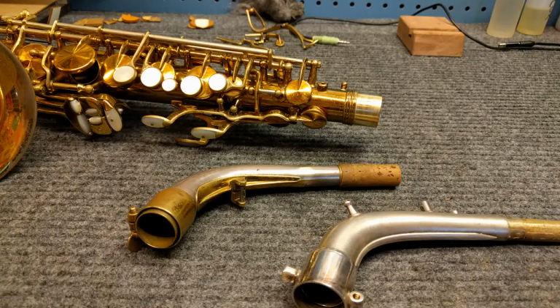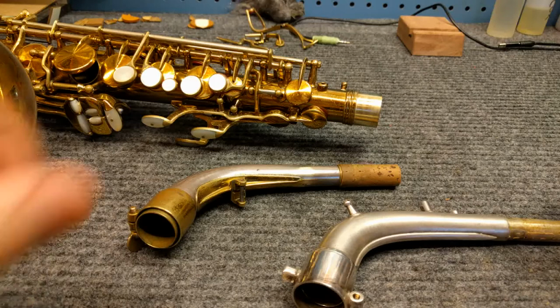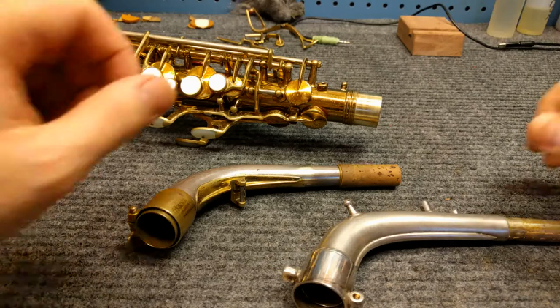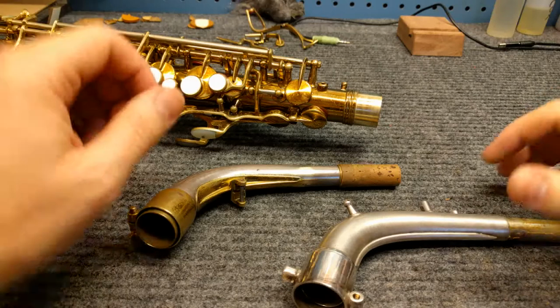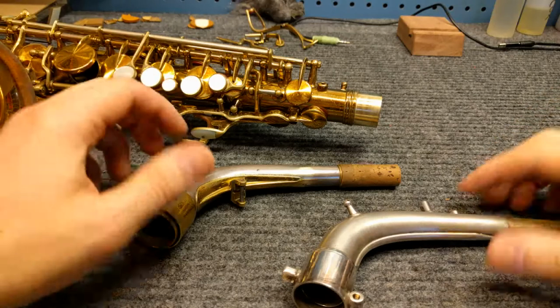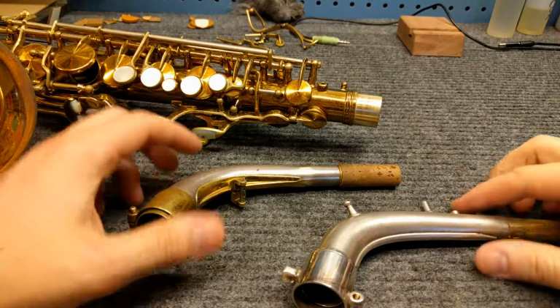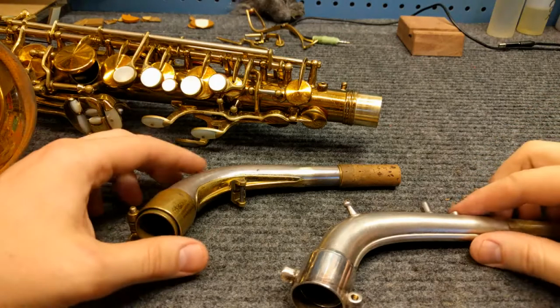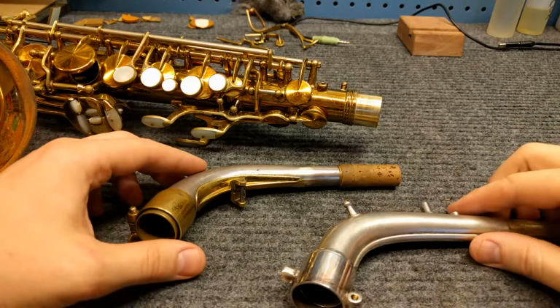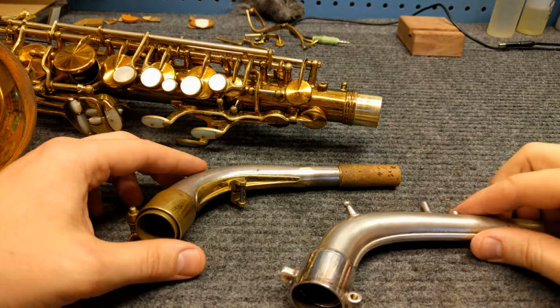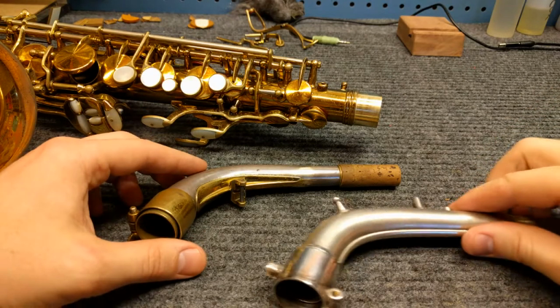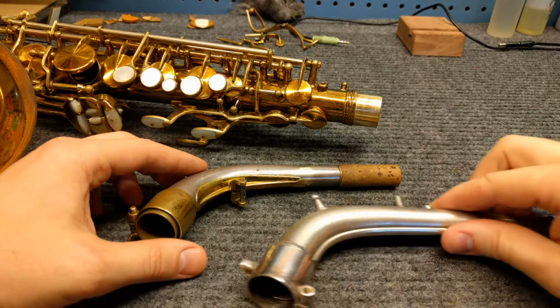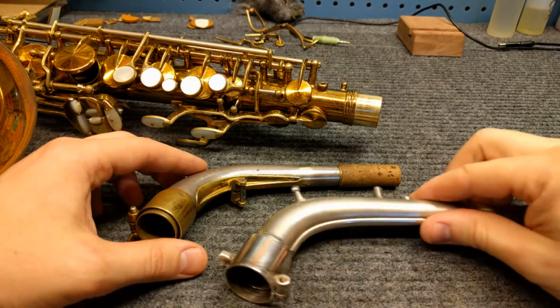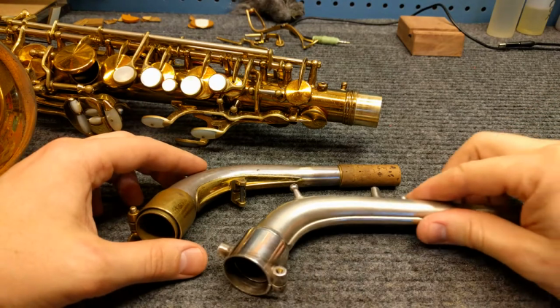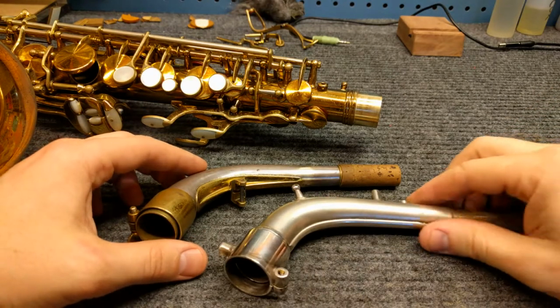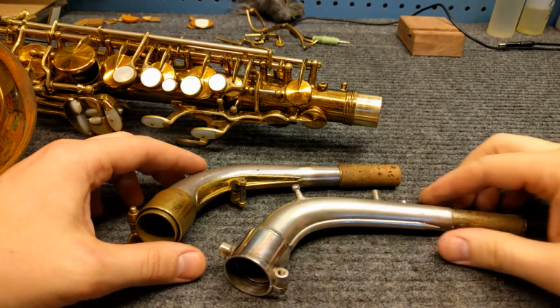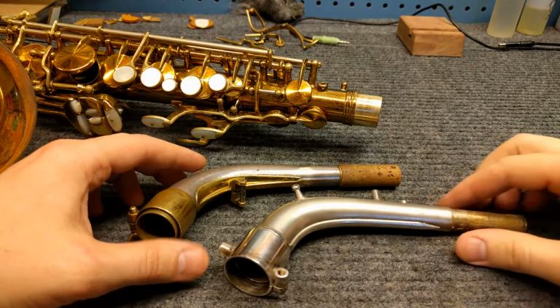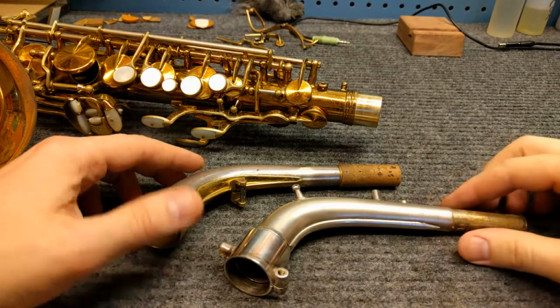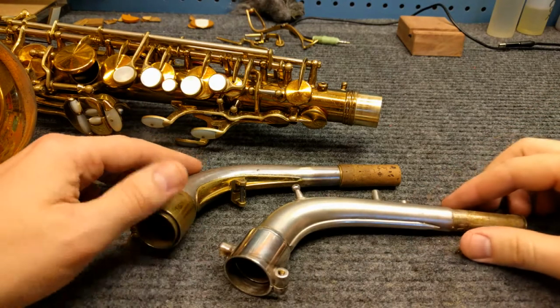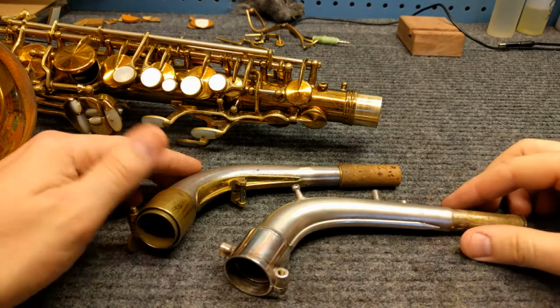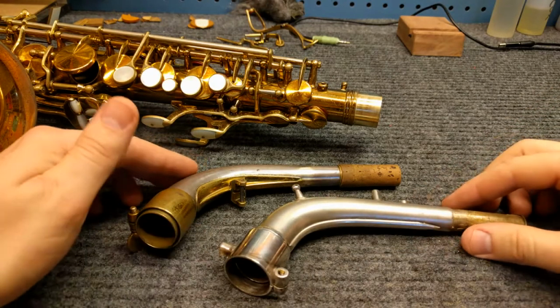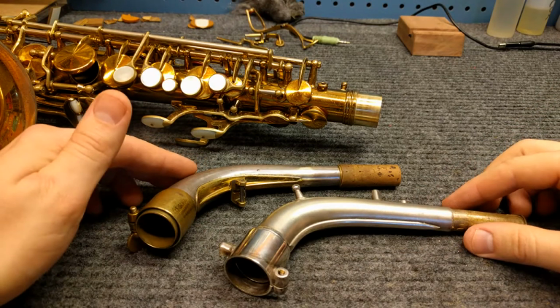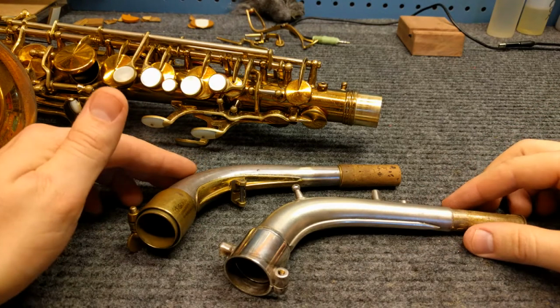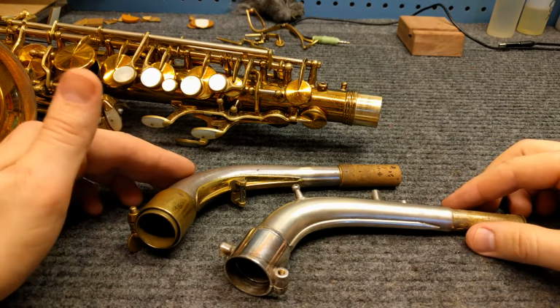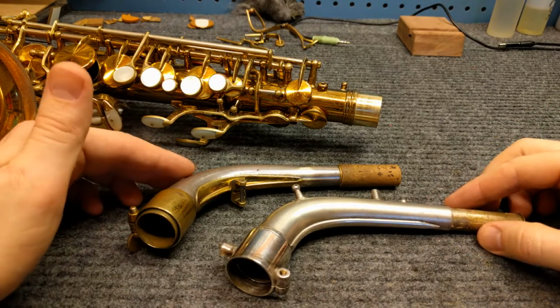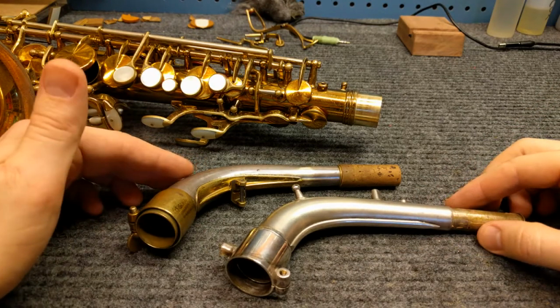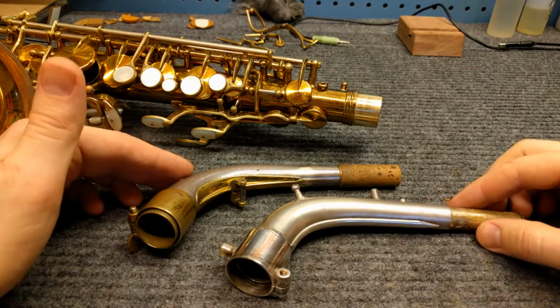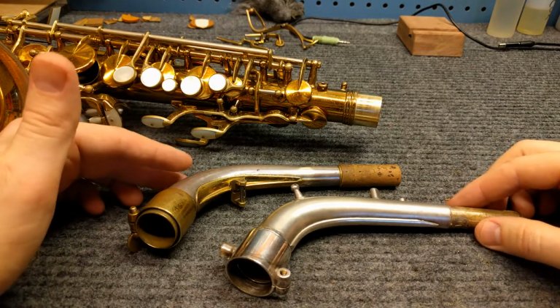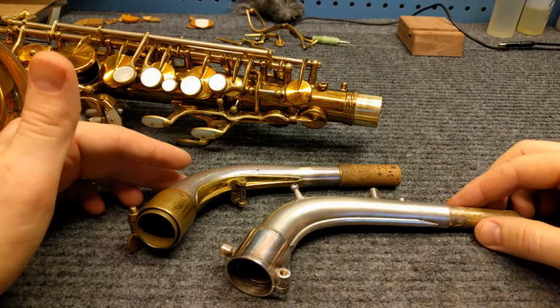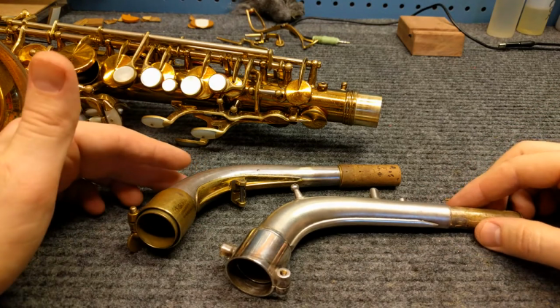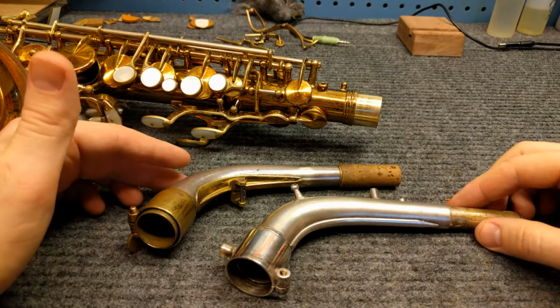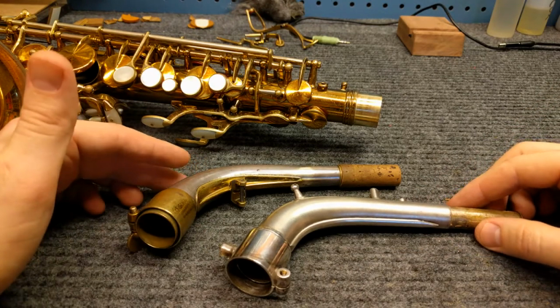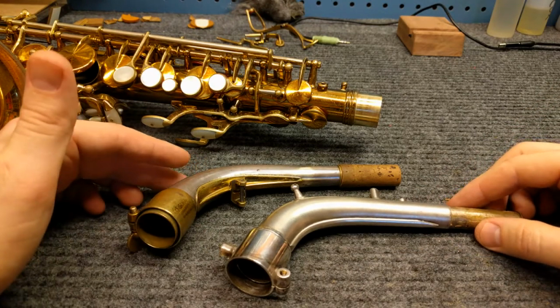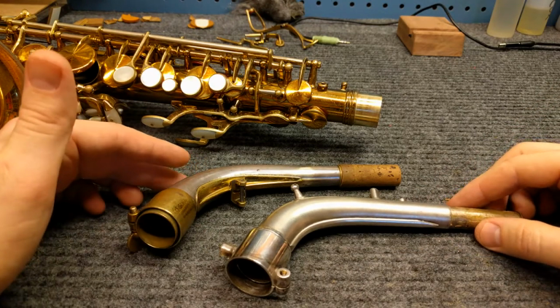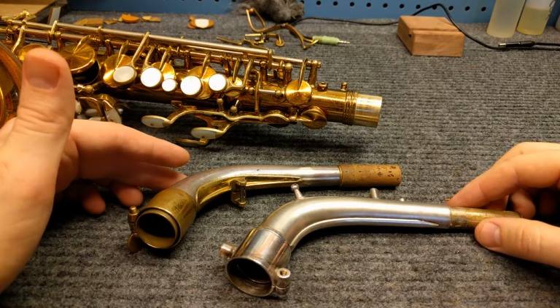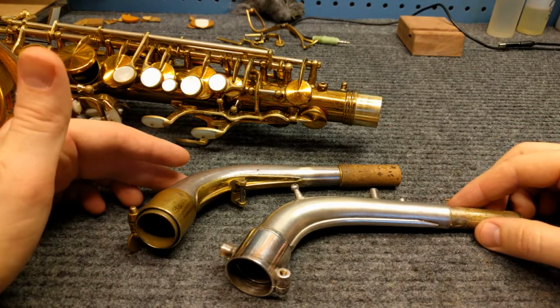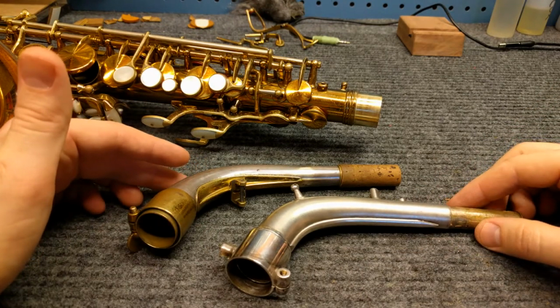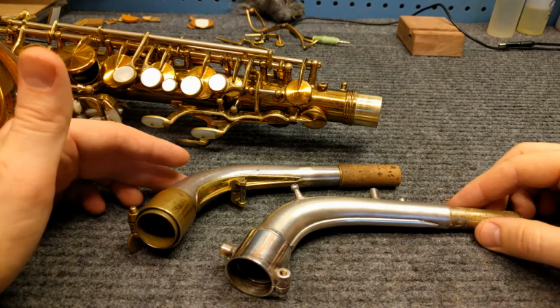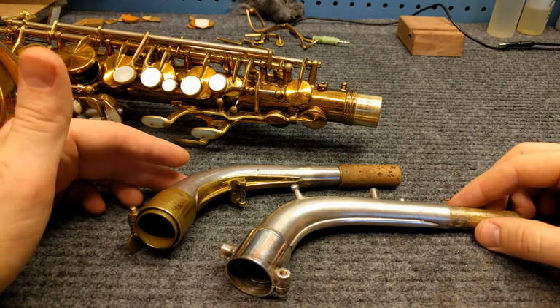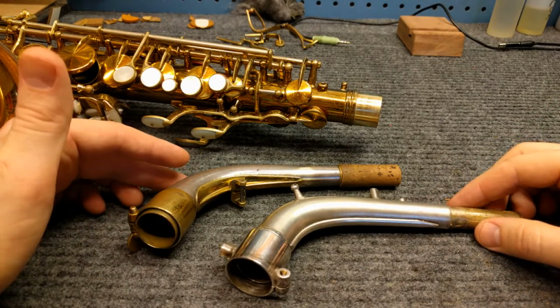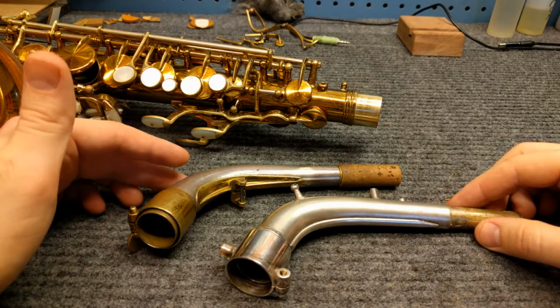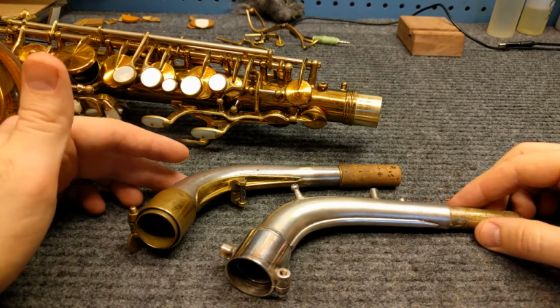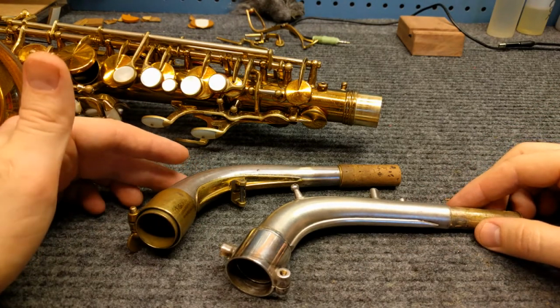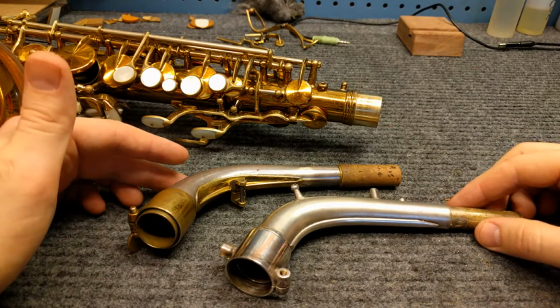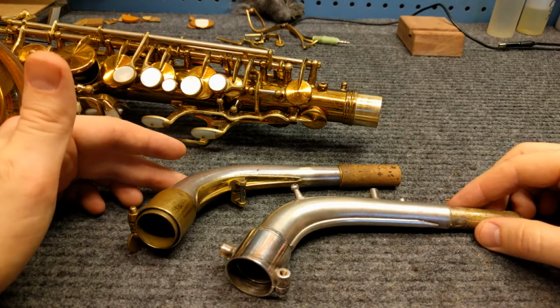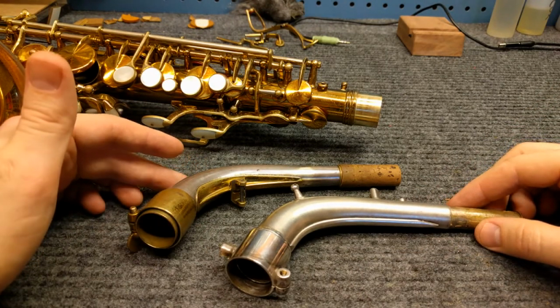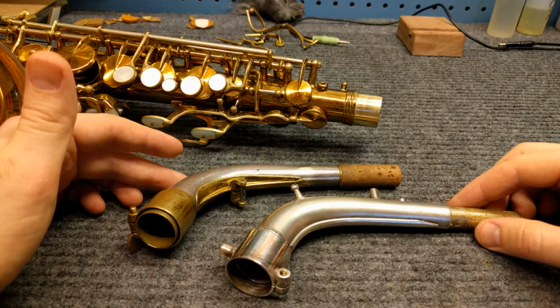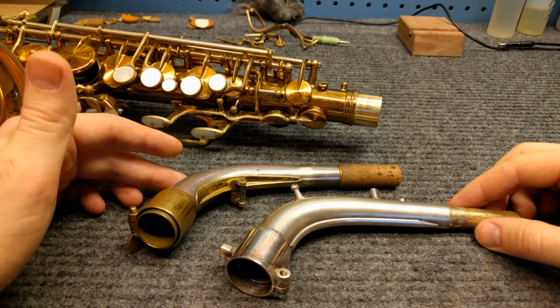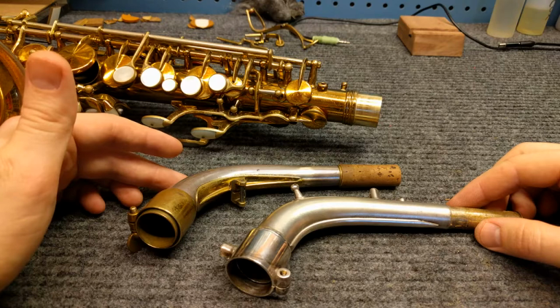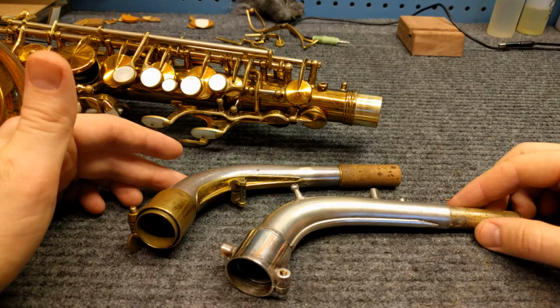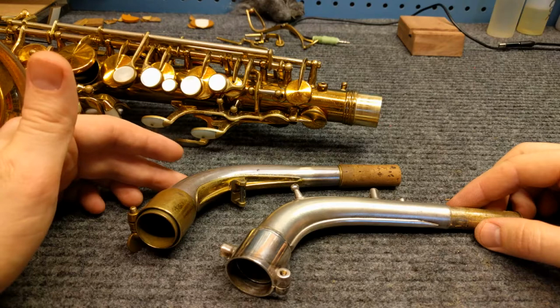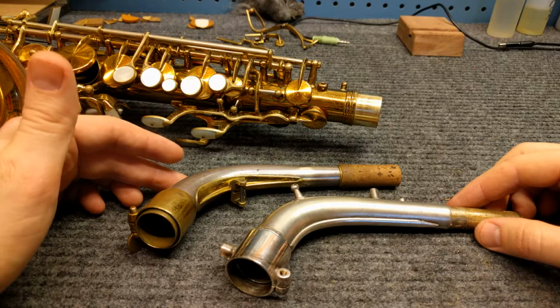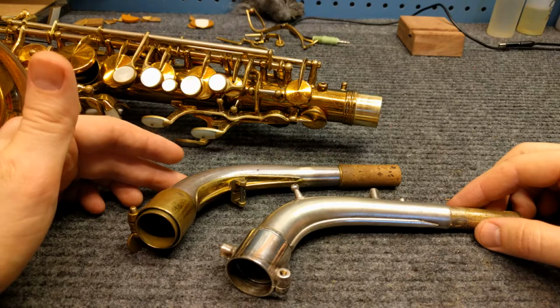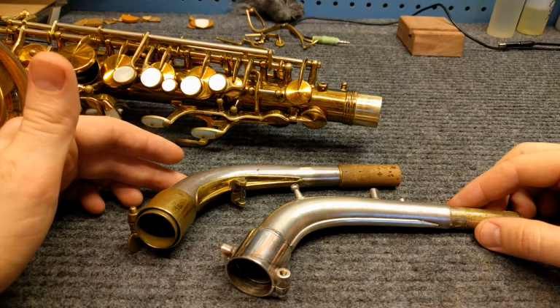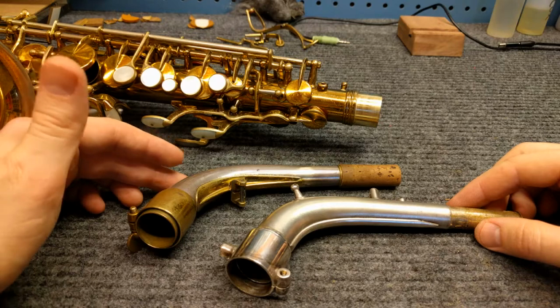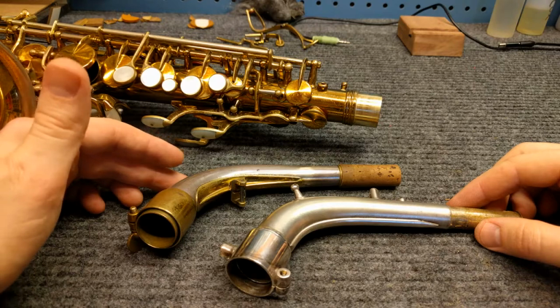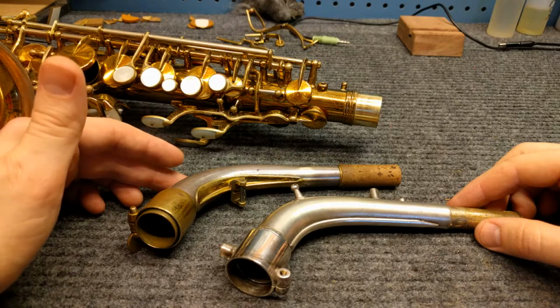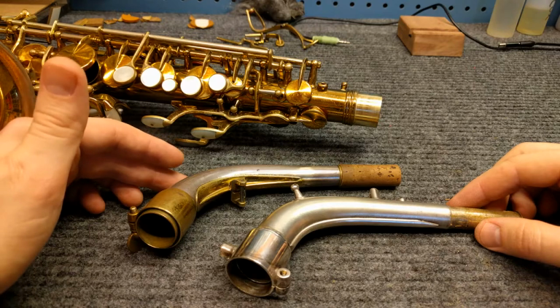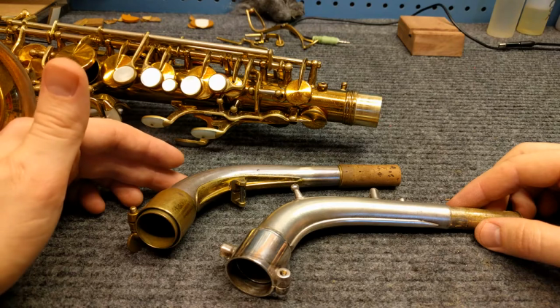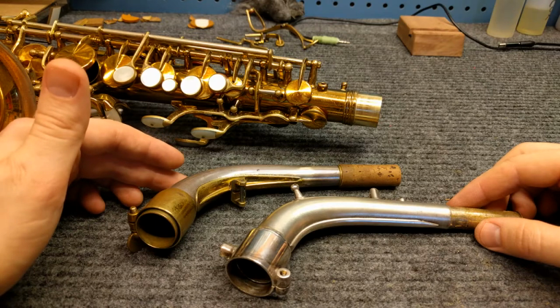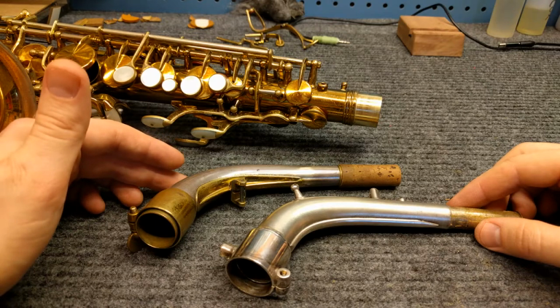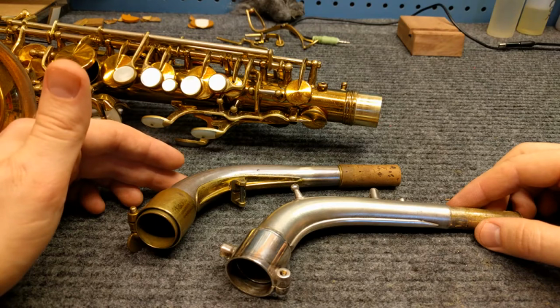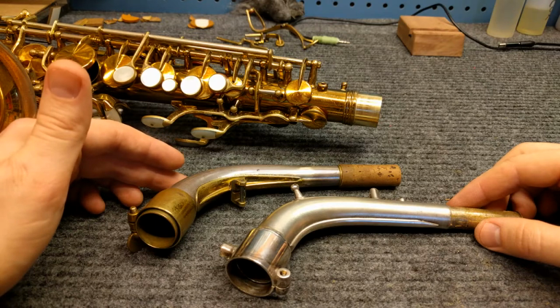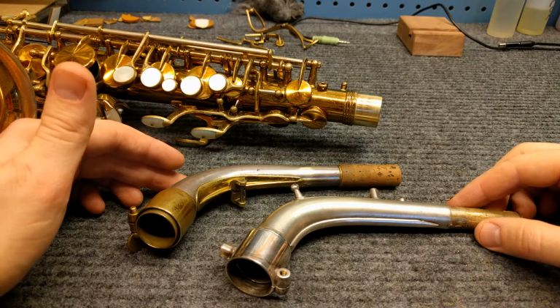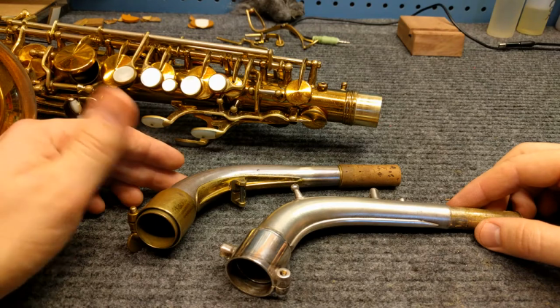Hey, my name is Matt Storr and I repair saxophones for a living. Today I'd like to show you a little bit about double socket necks on saxophone.